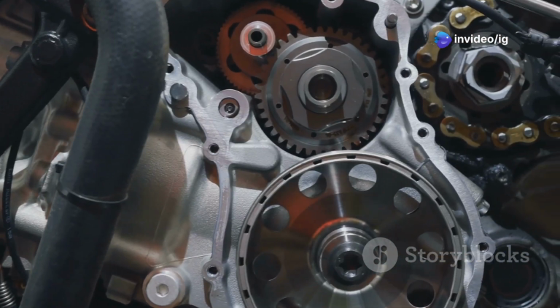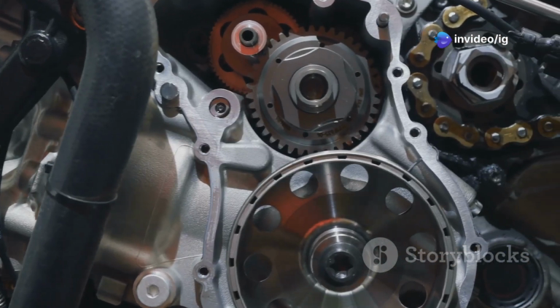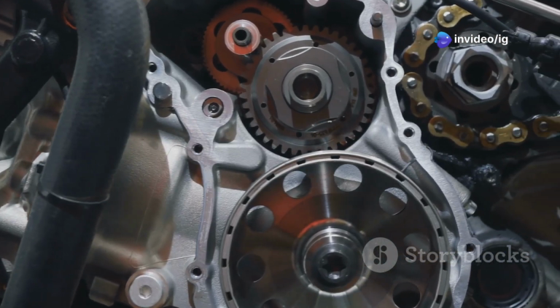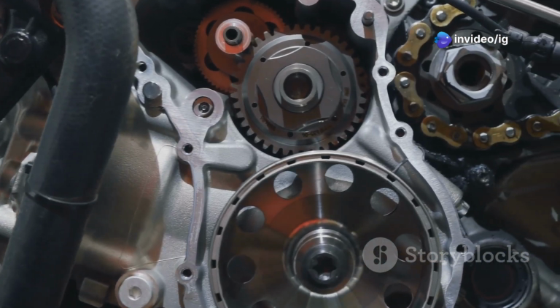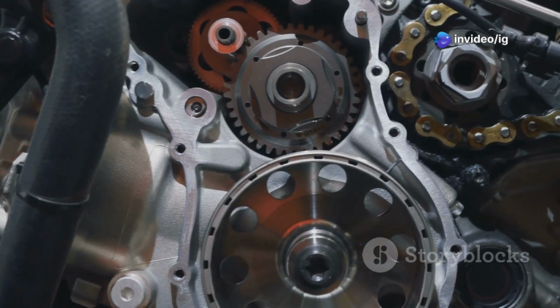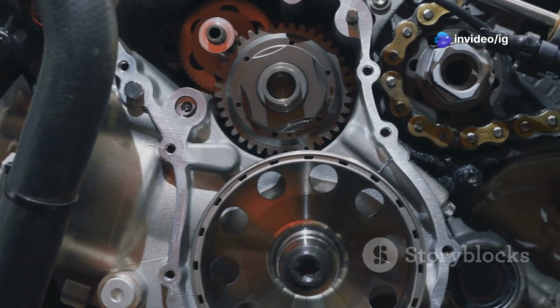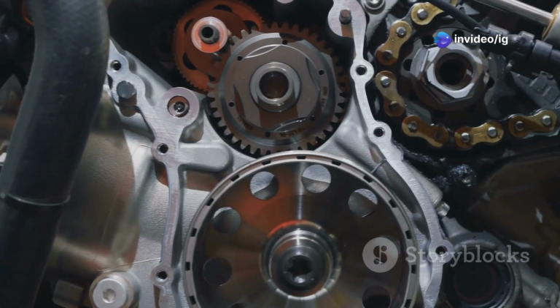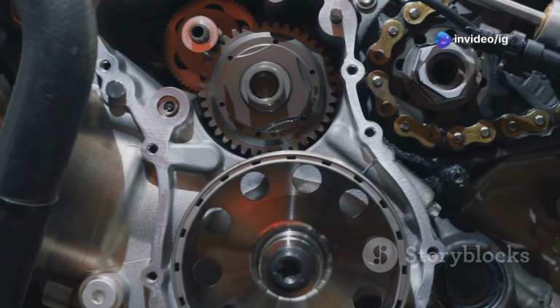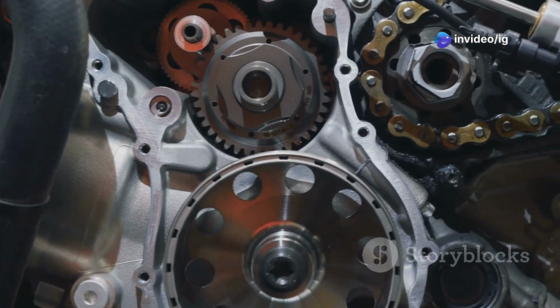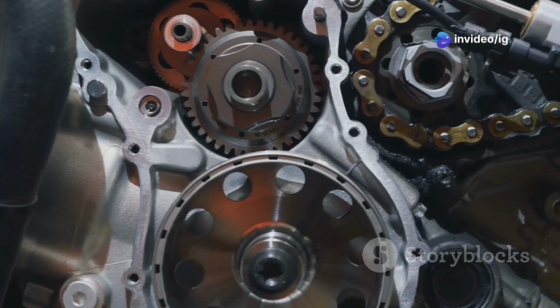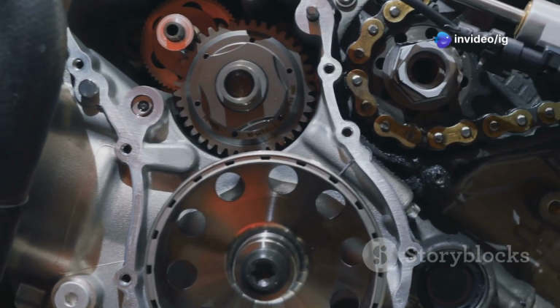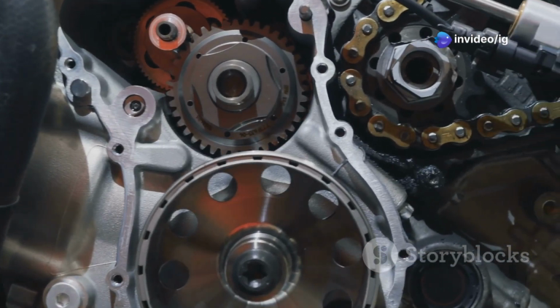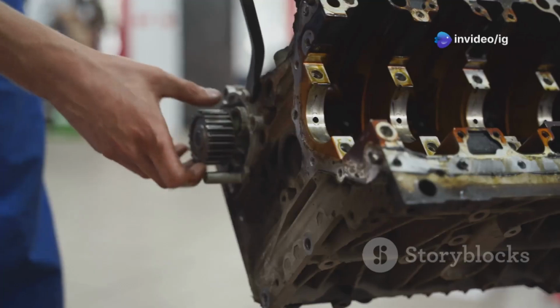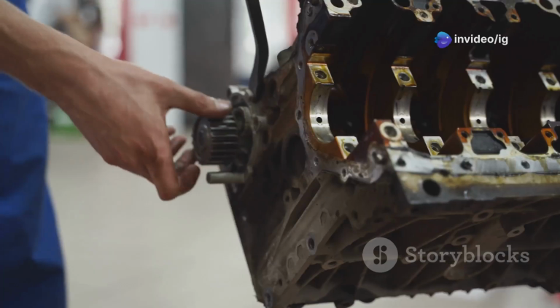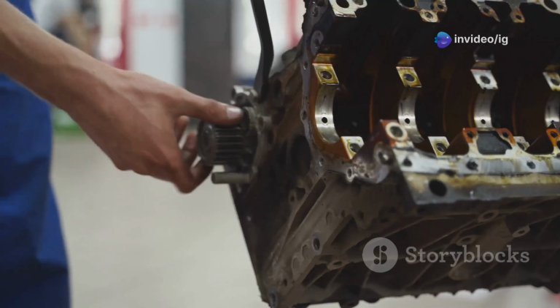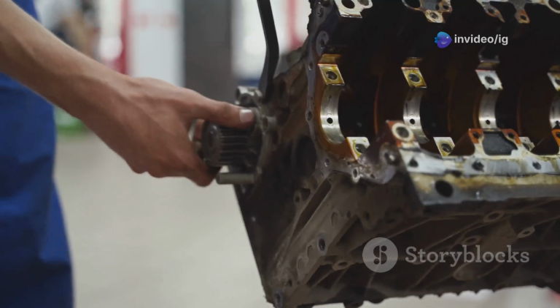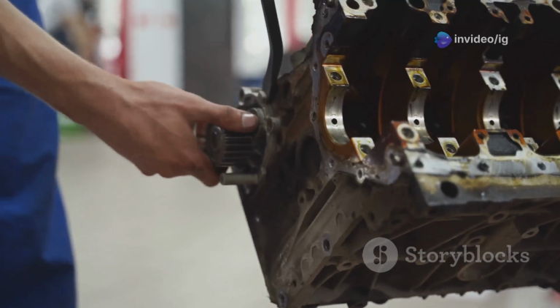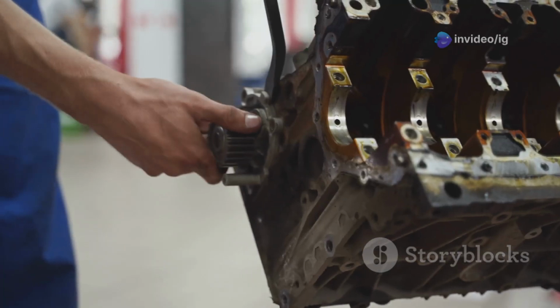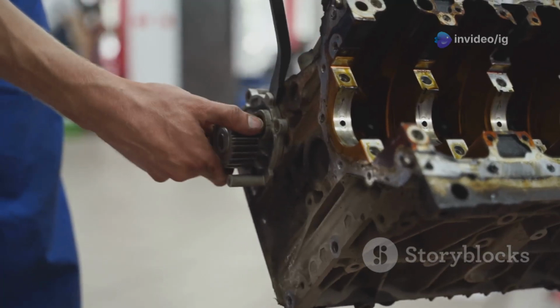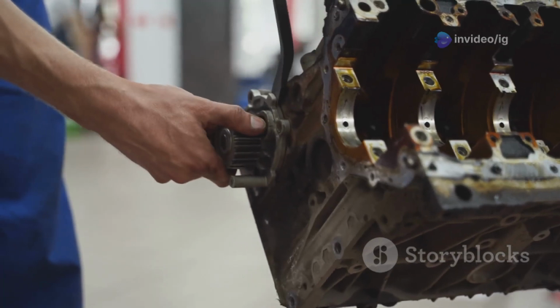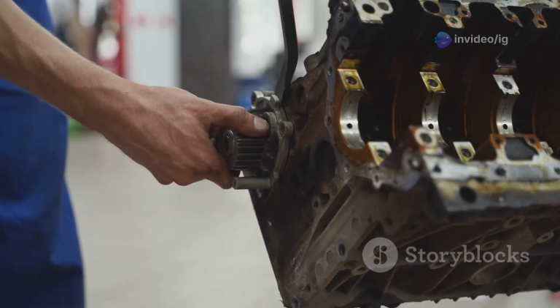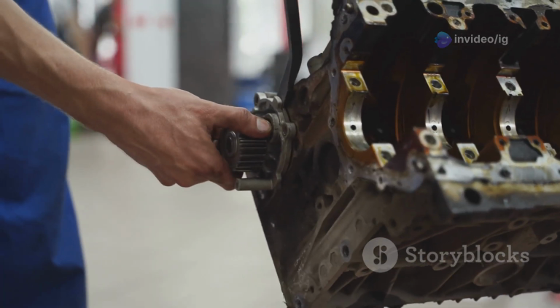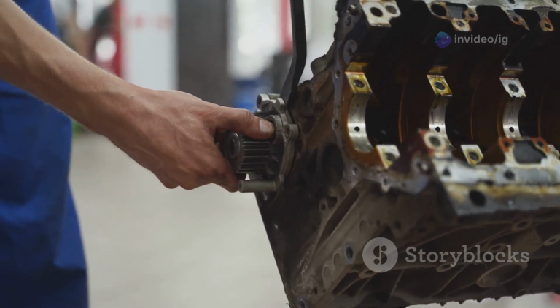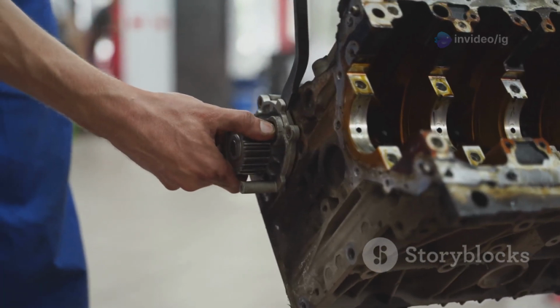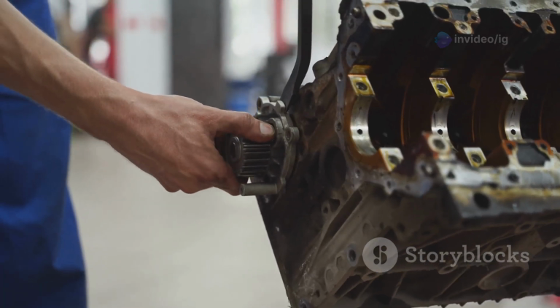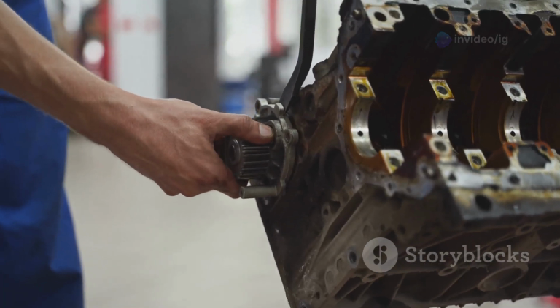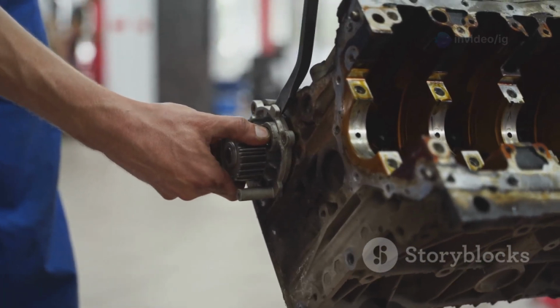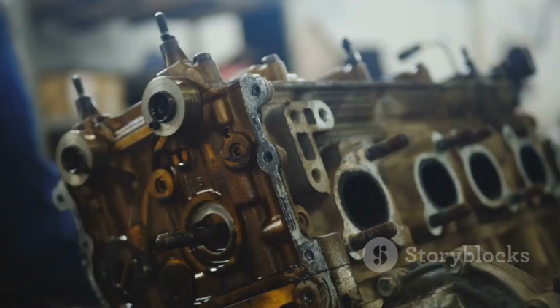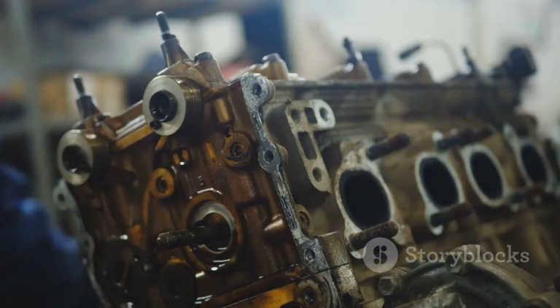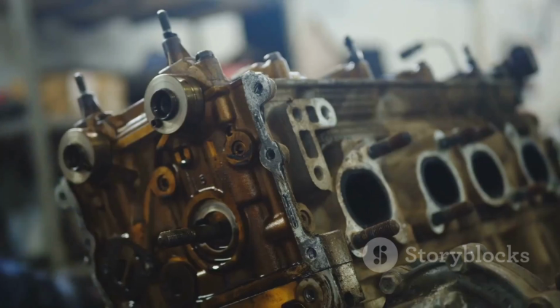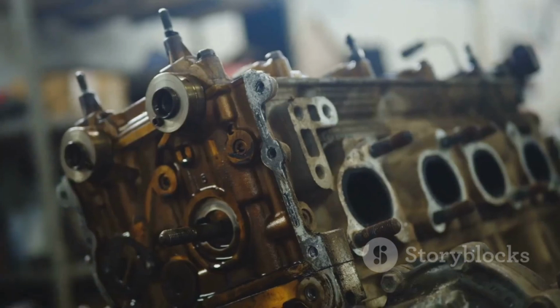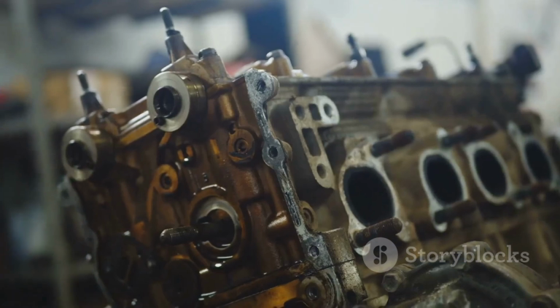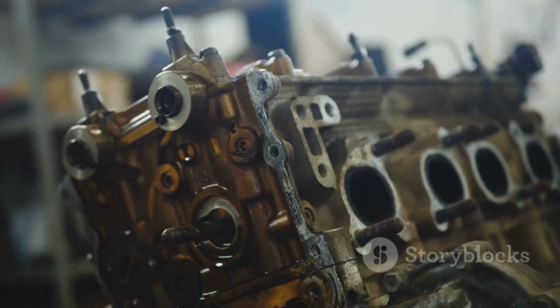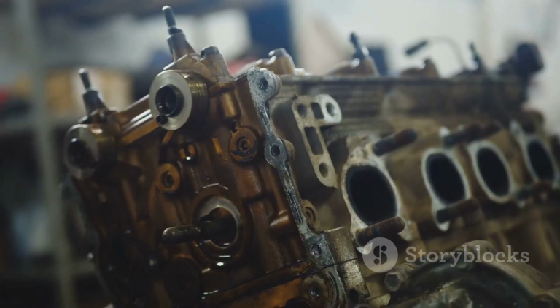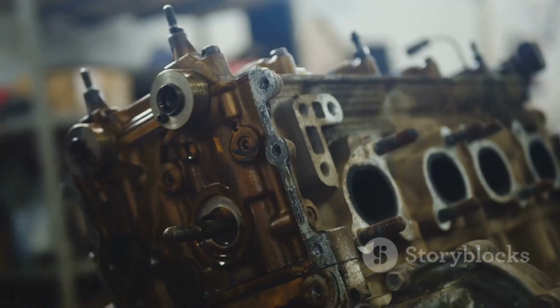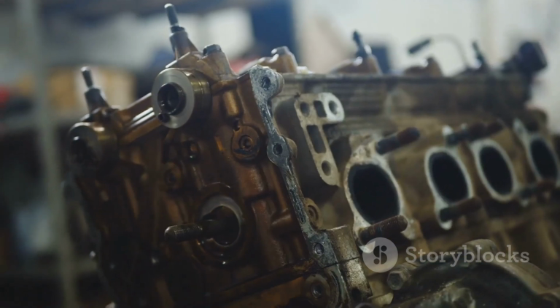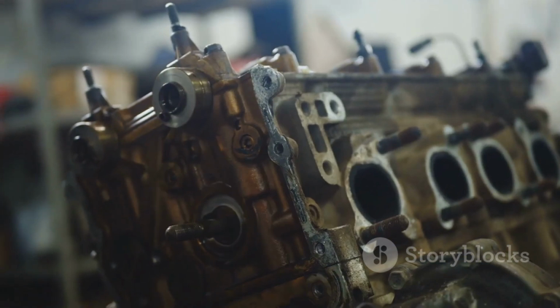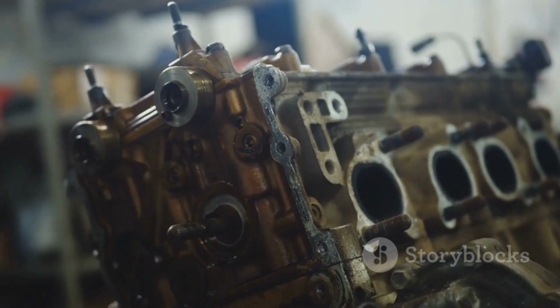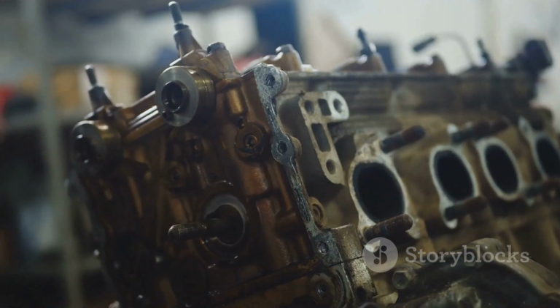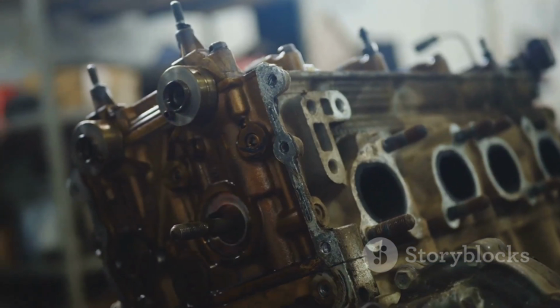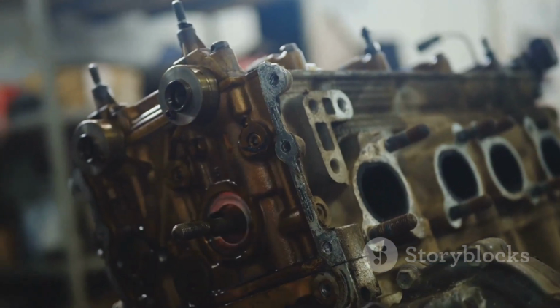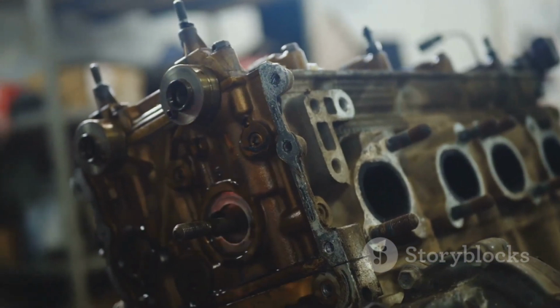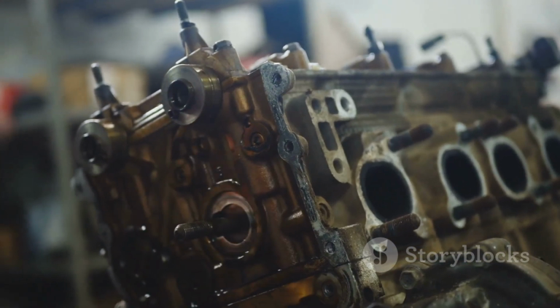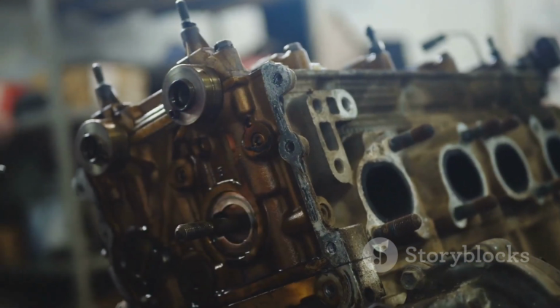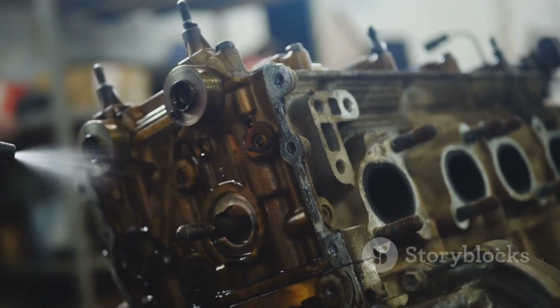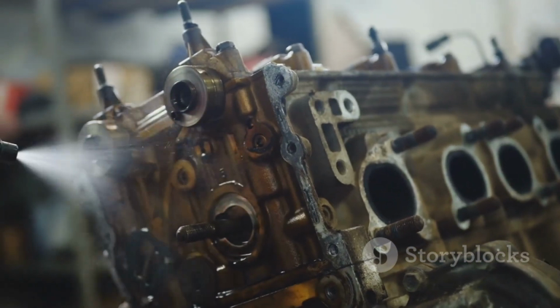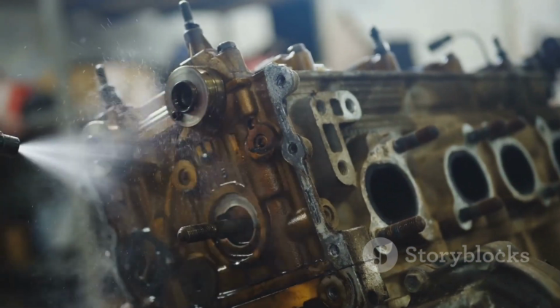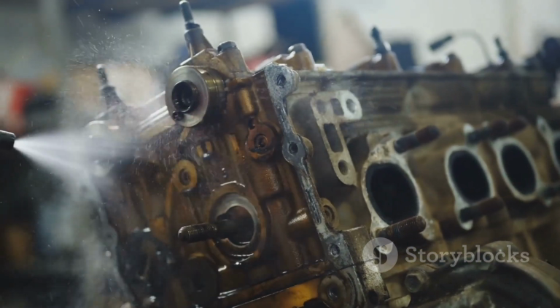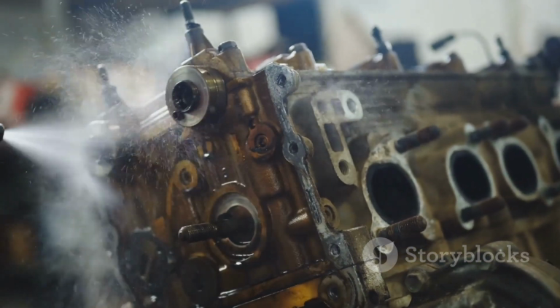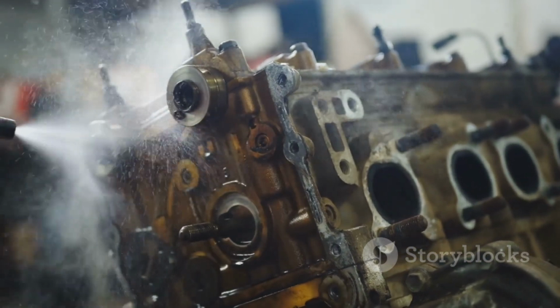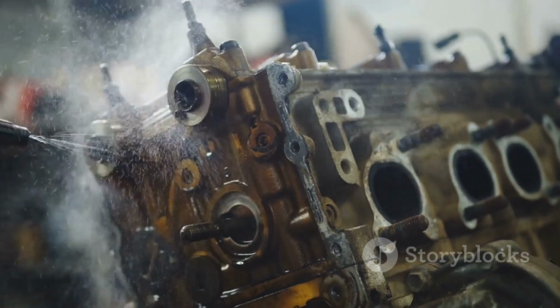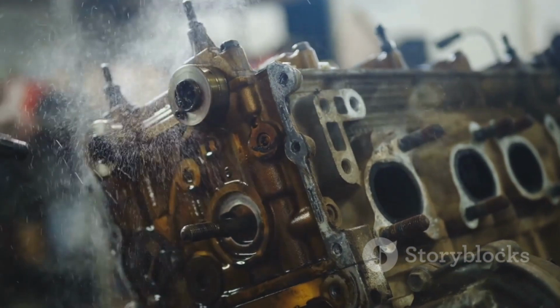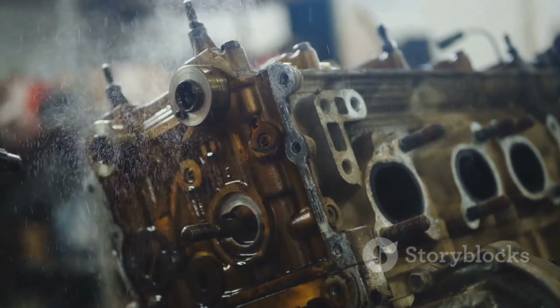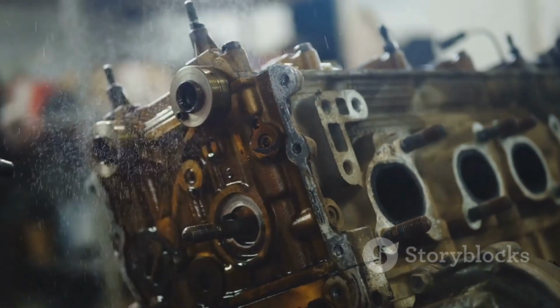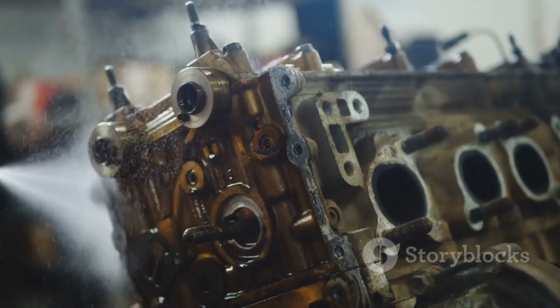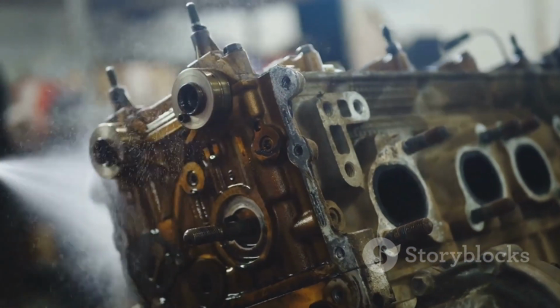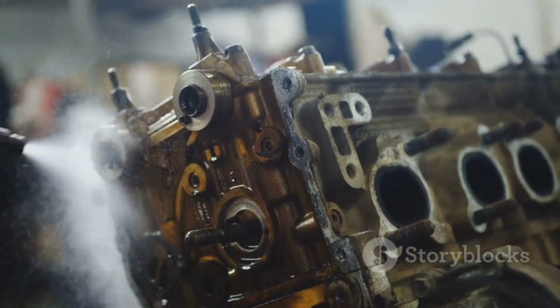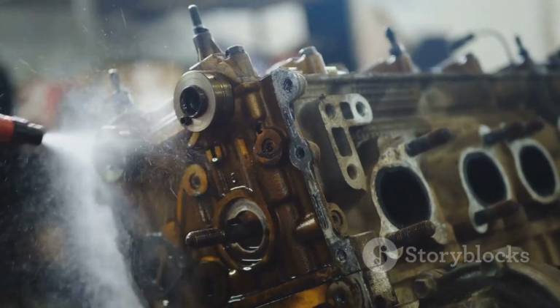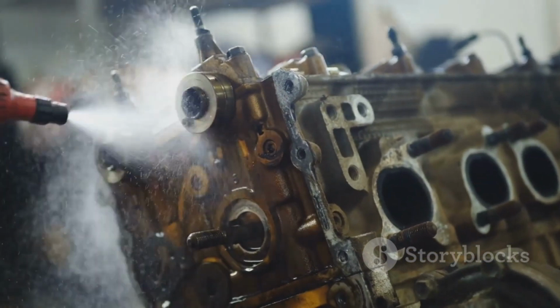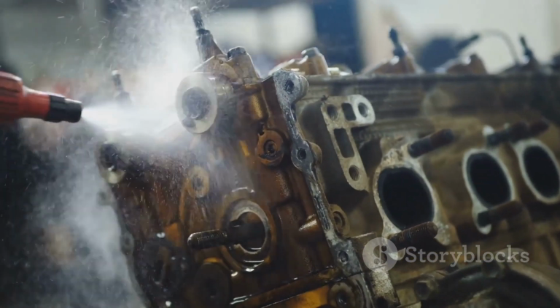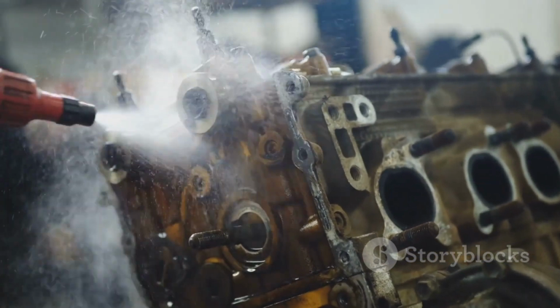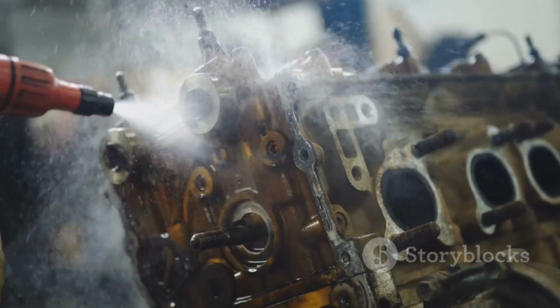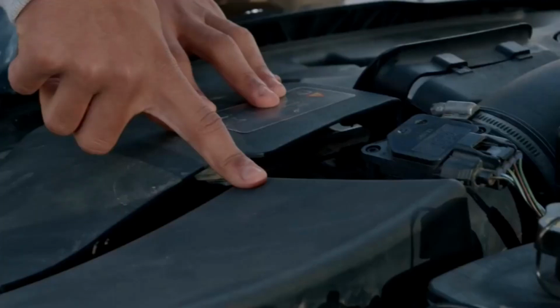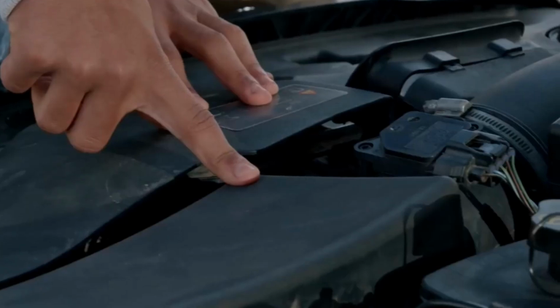What causes P0016? A faulty camshaft or crankshaft position sensor, a misaligned or damaged timing belt or chain, timing chain tension failure, or dirt and debris in the sensor area.